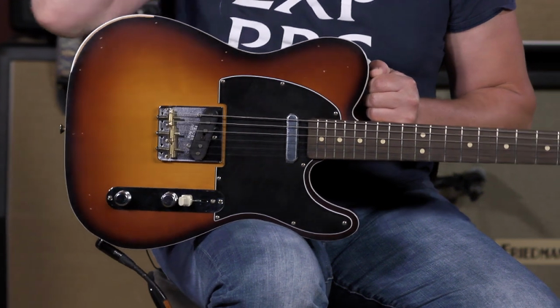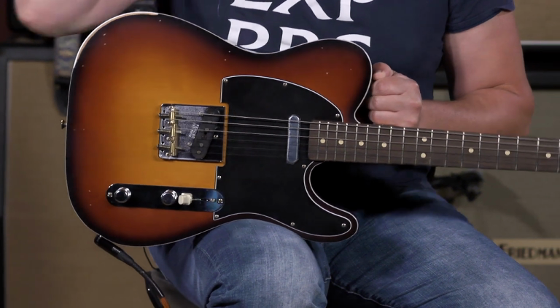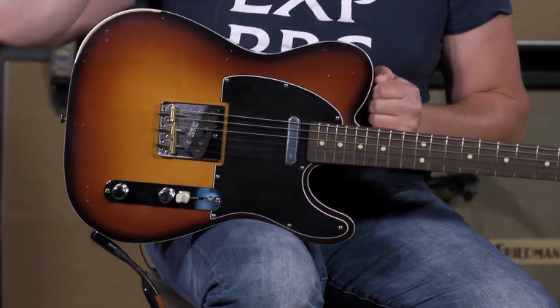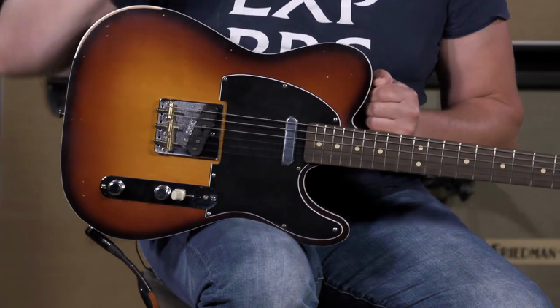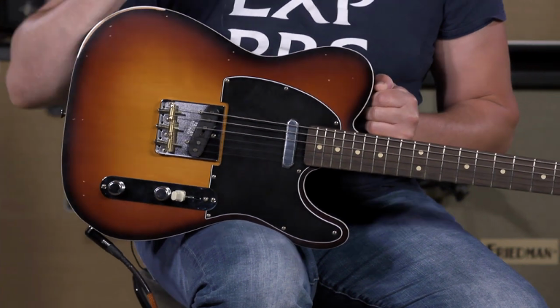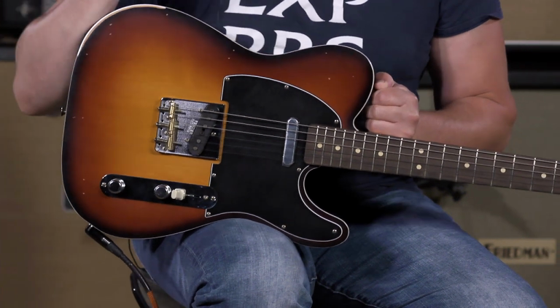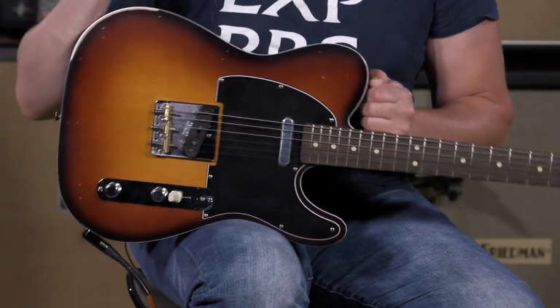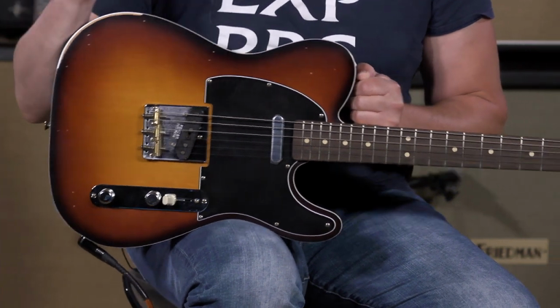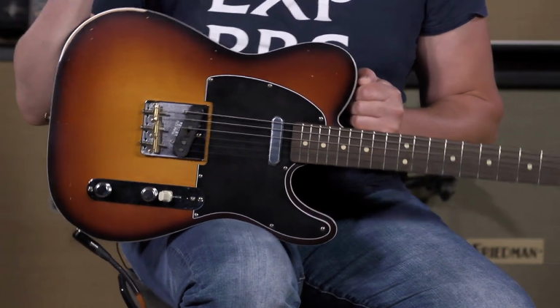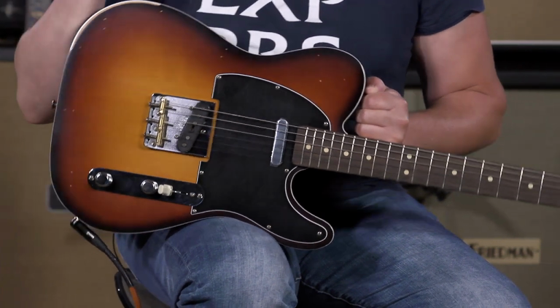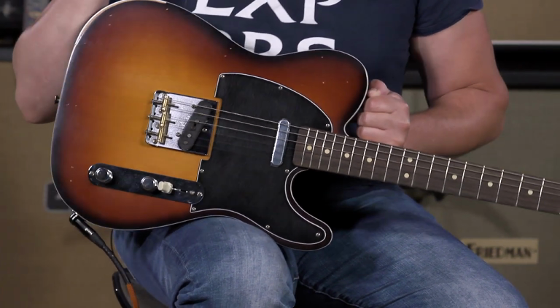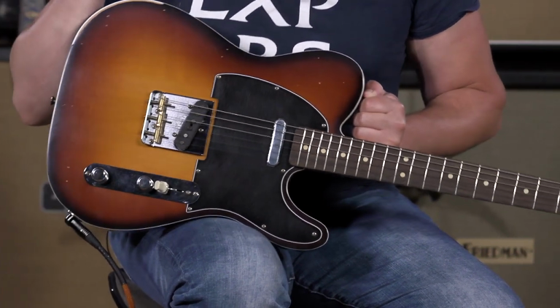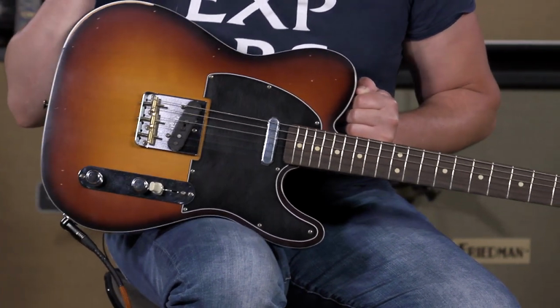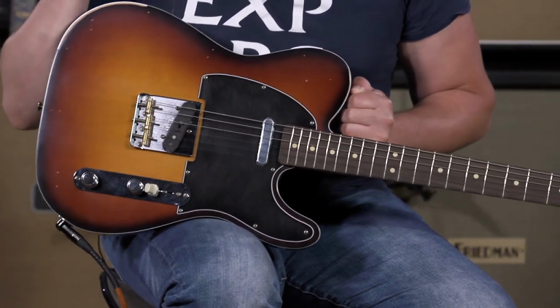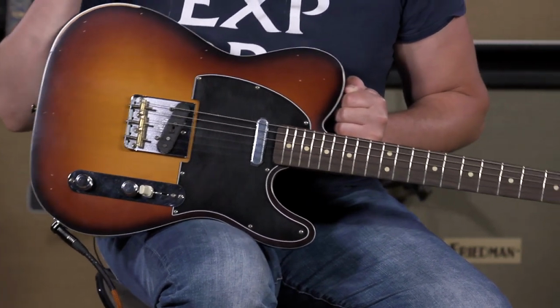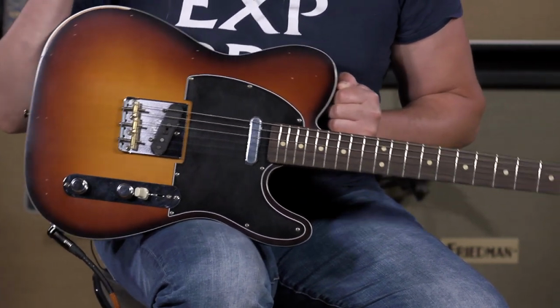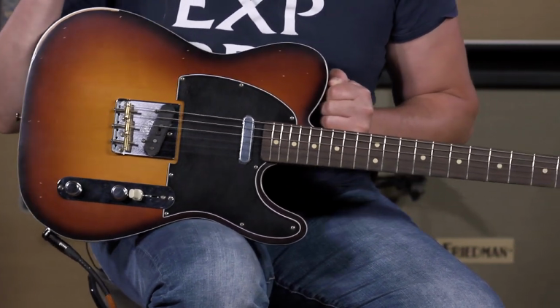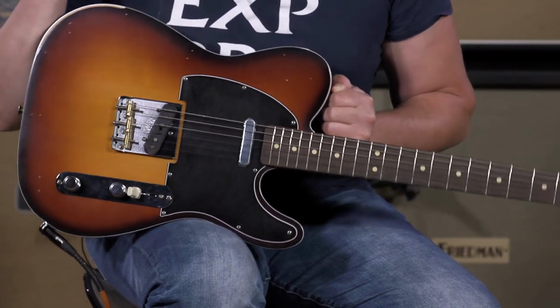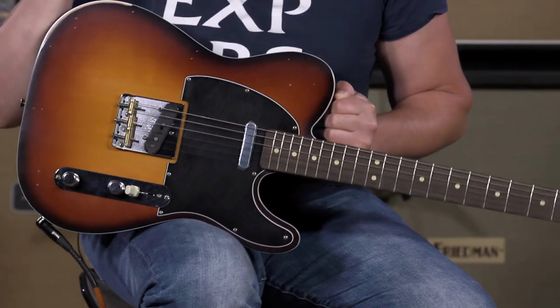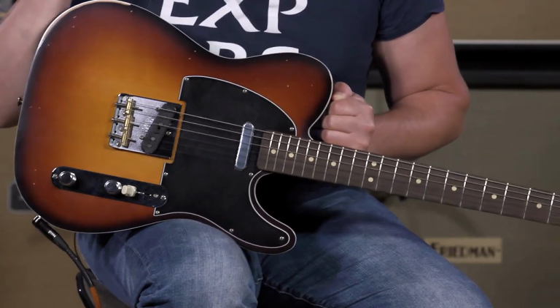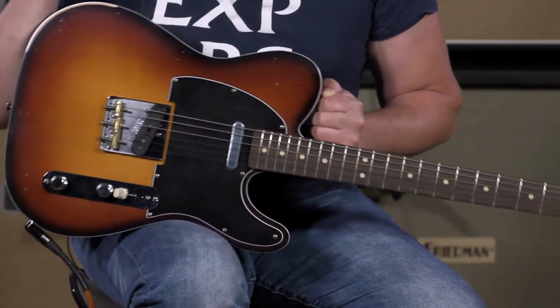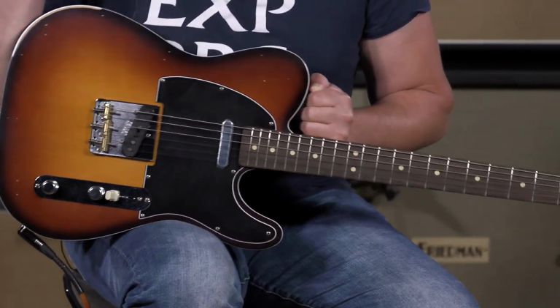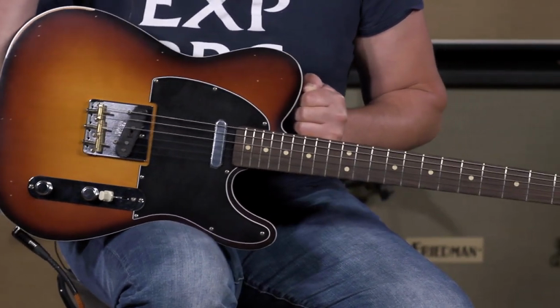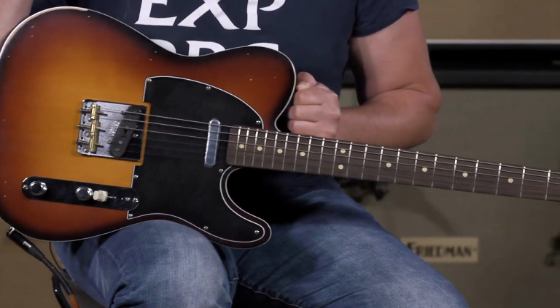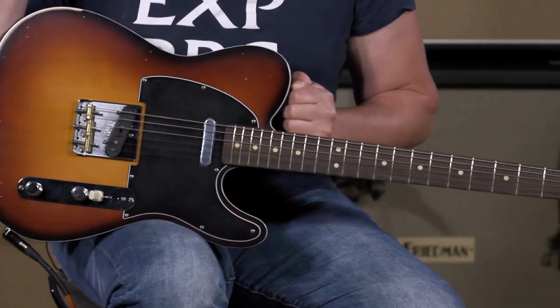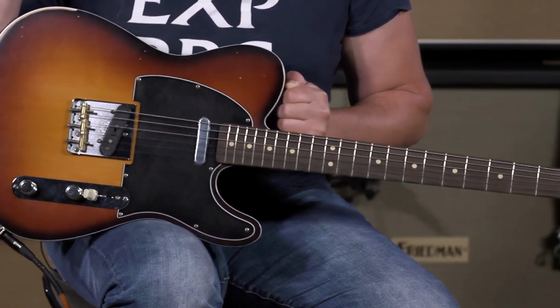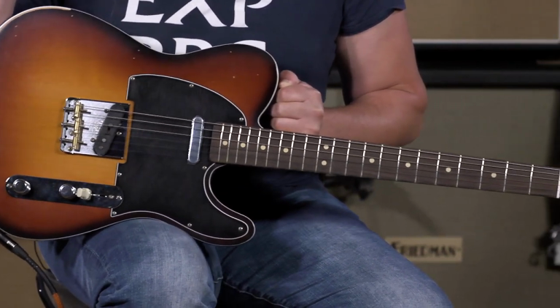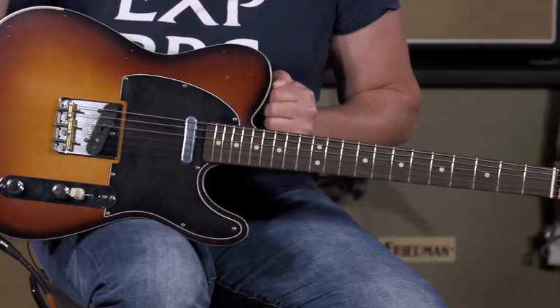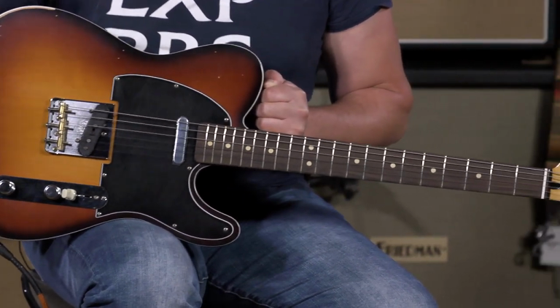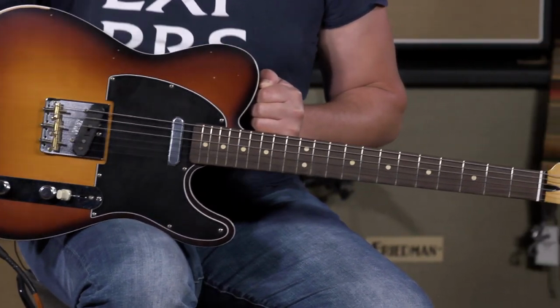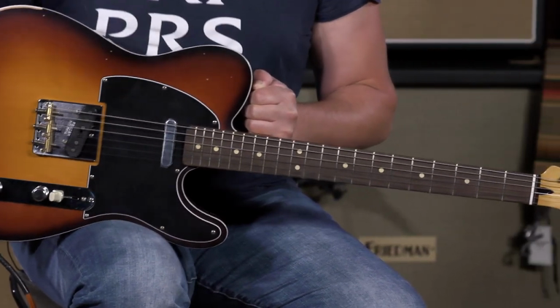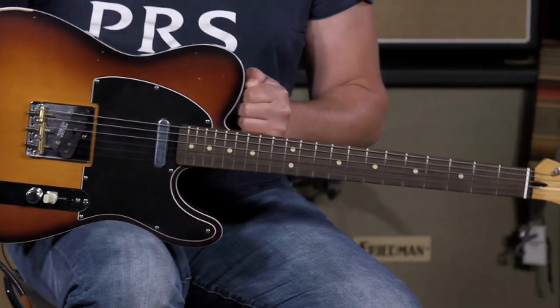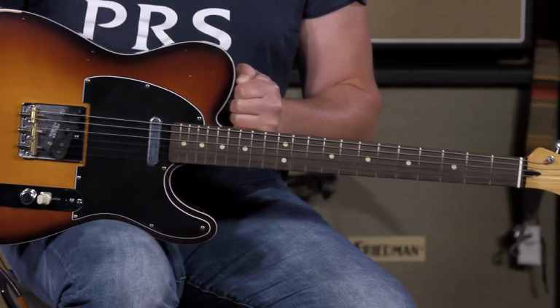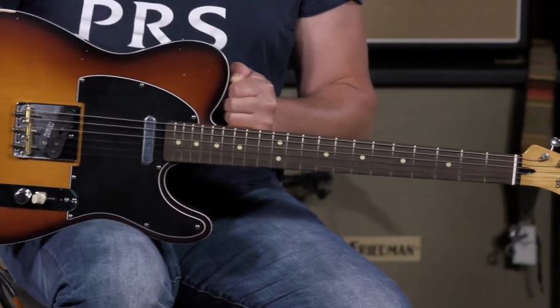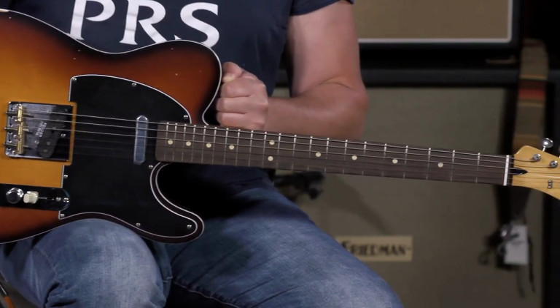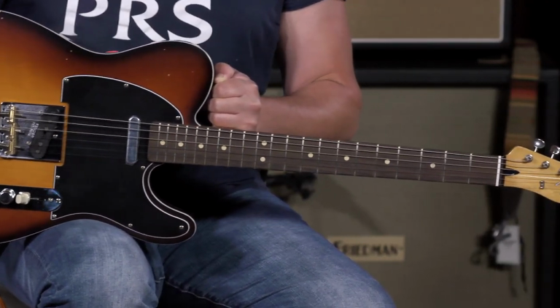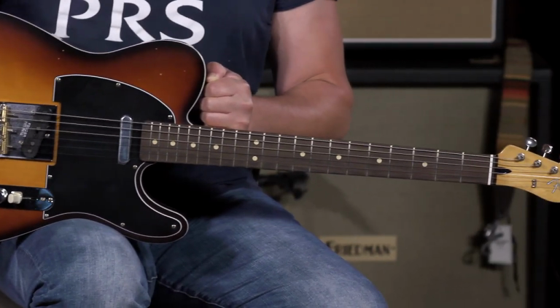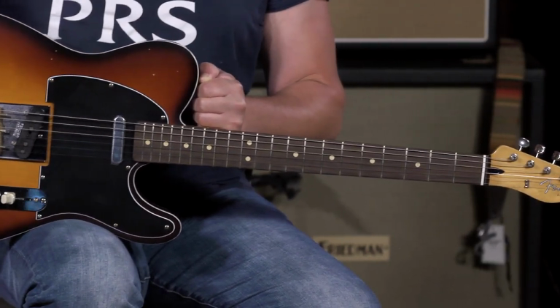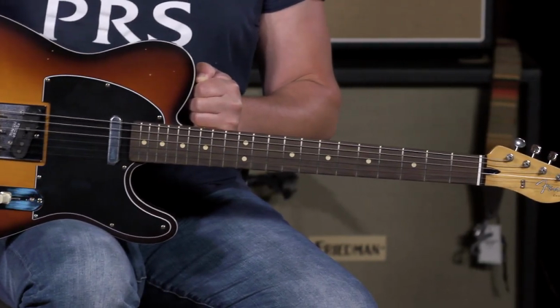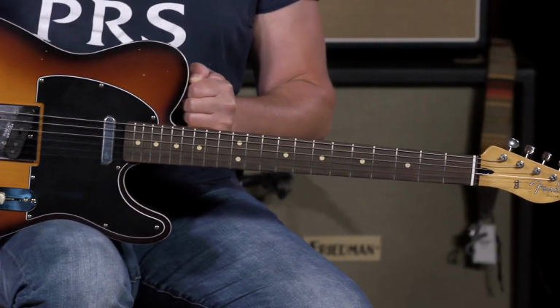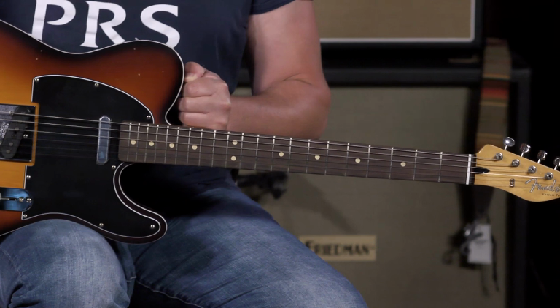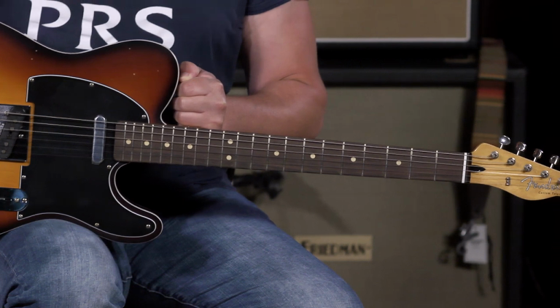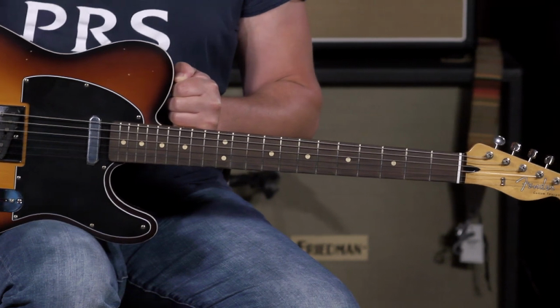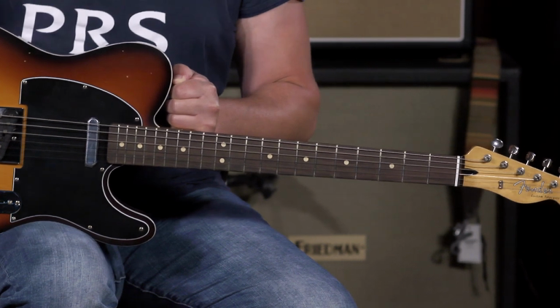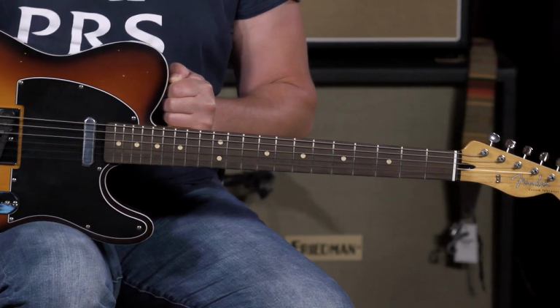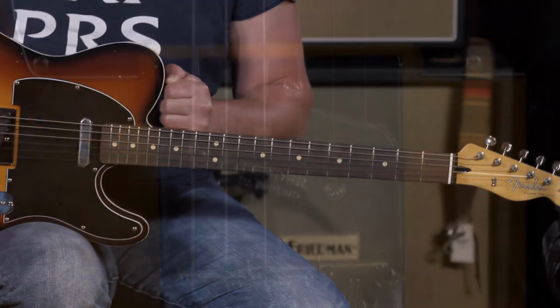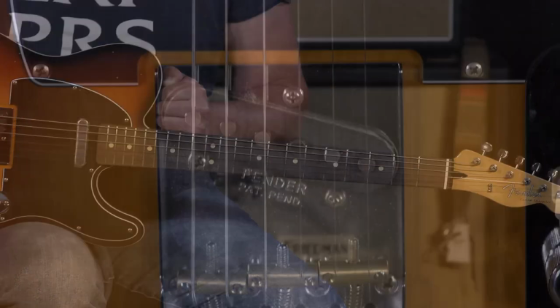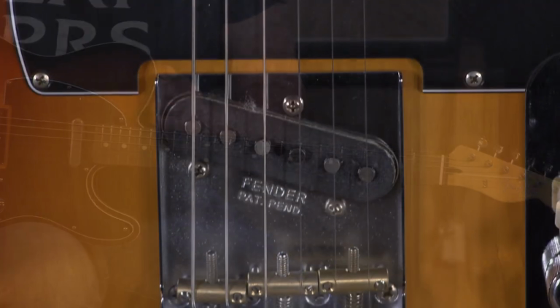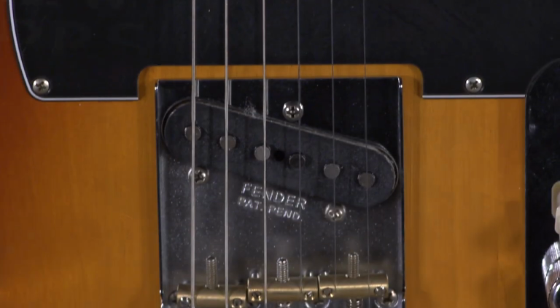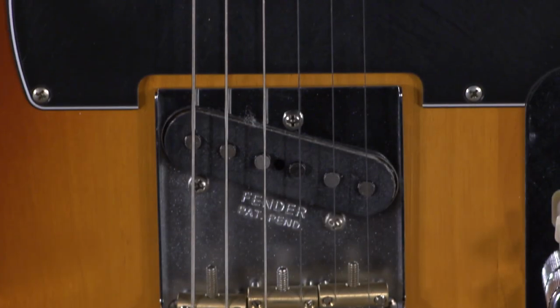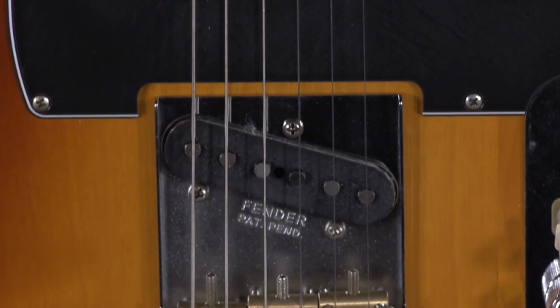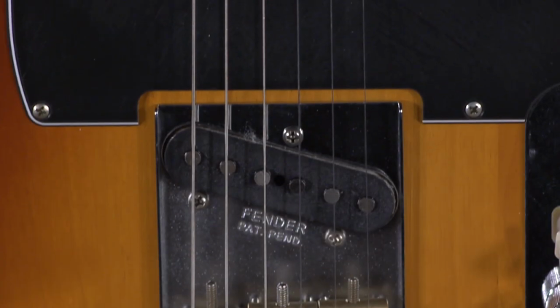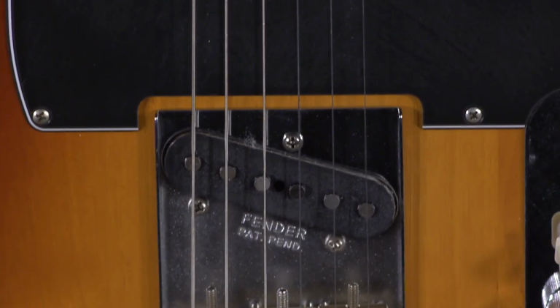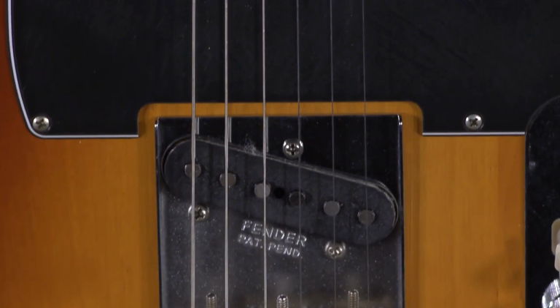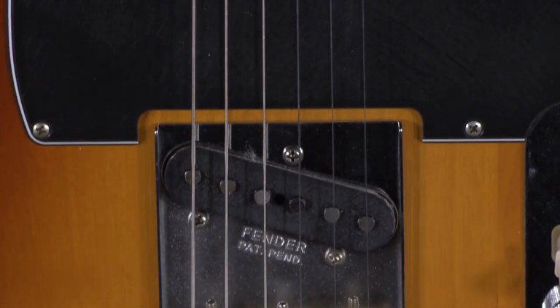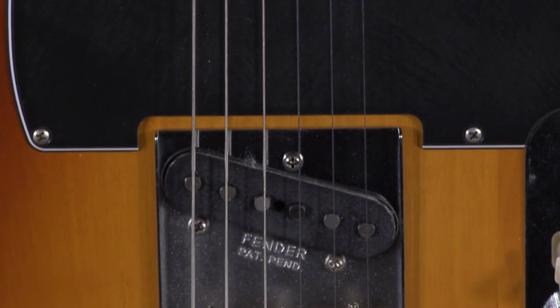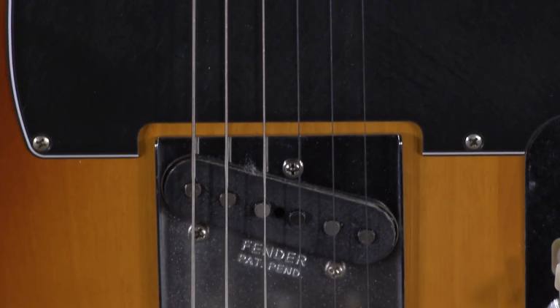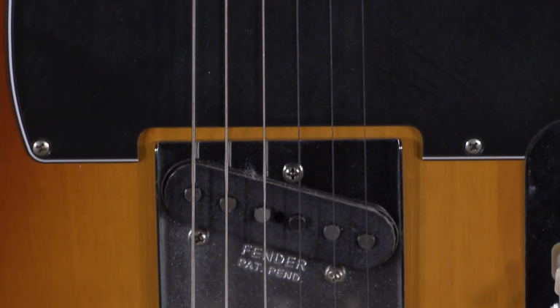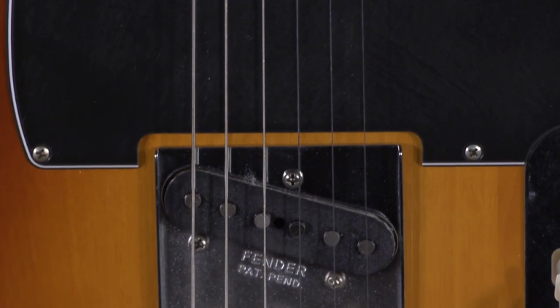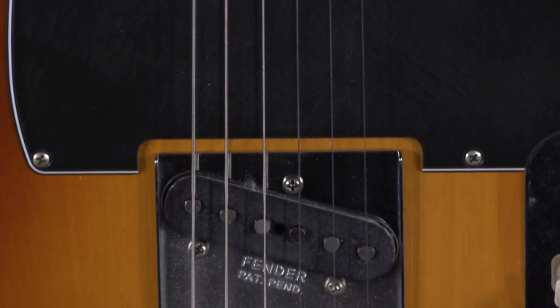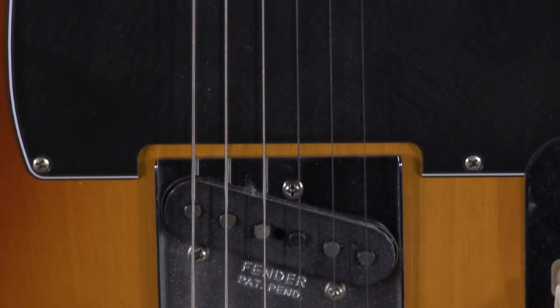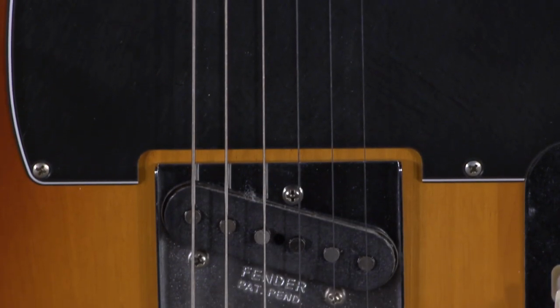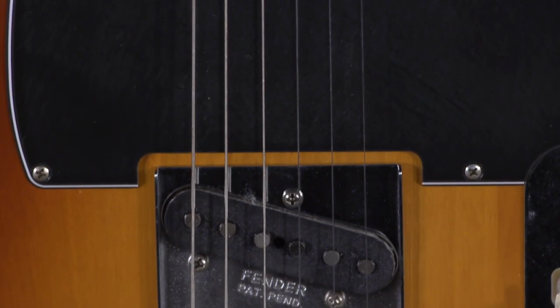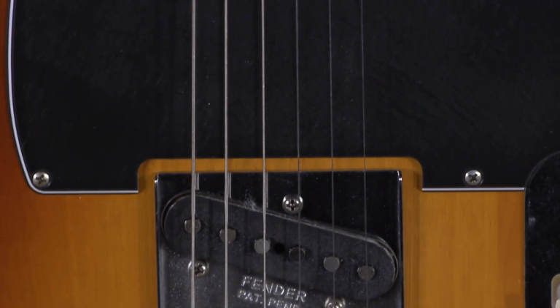It's got the great relic feel and look to it, and it also features his signature model especially voiced tele pickups.